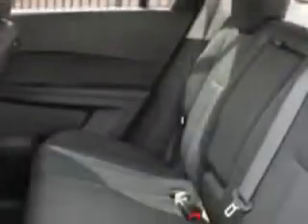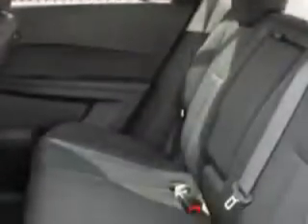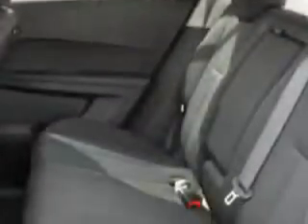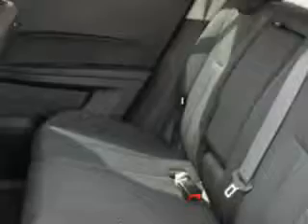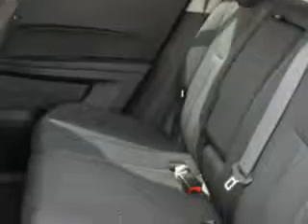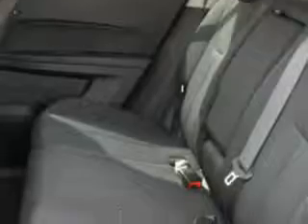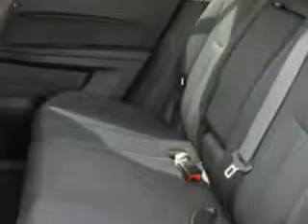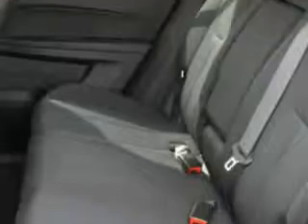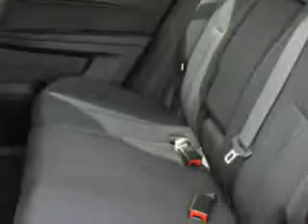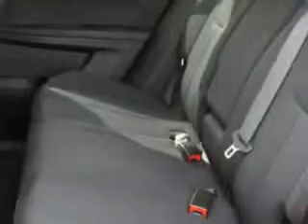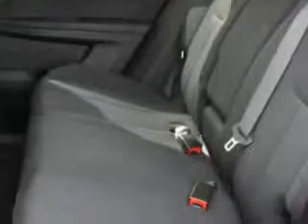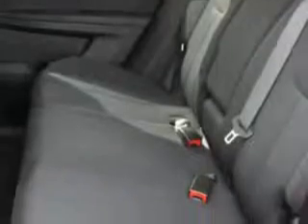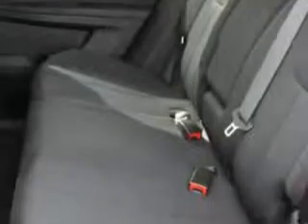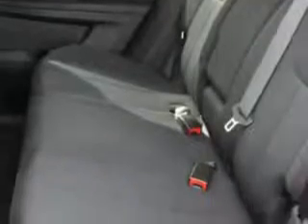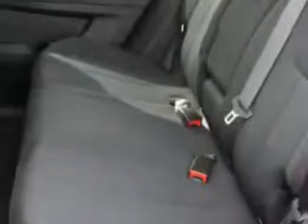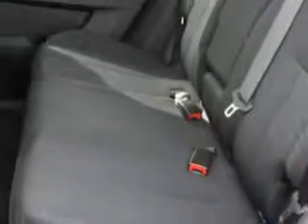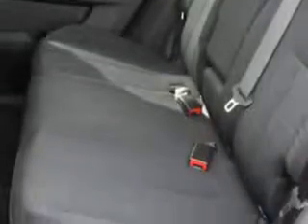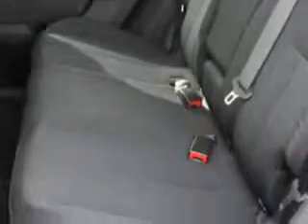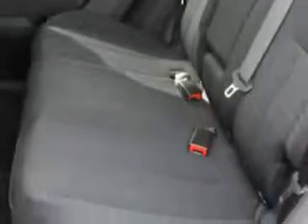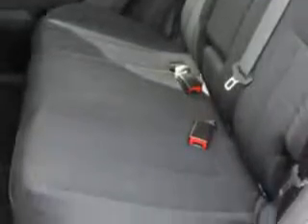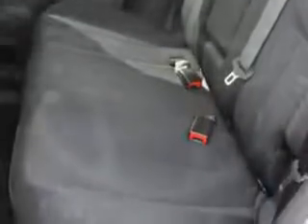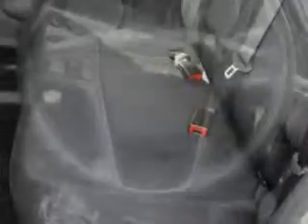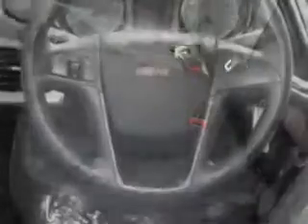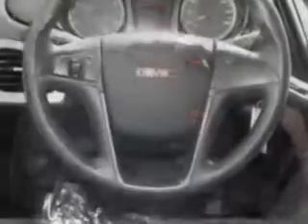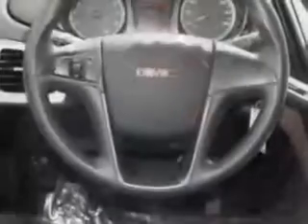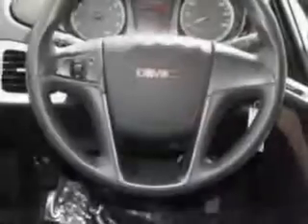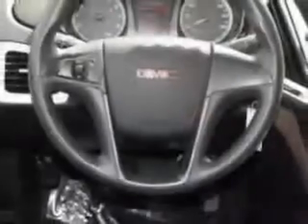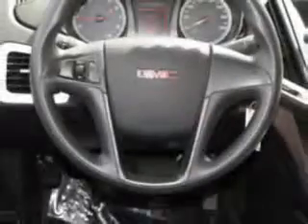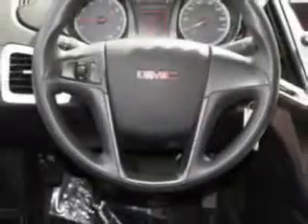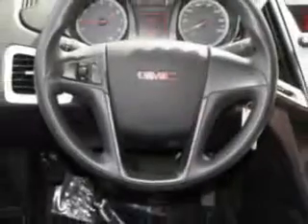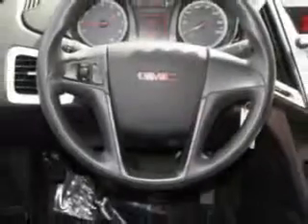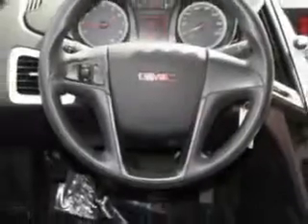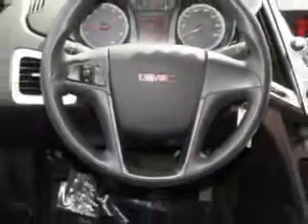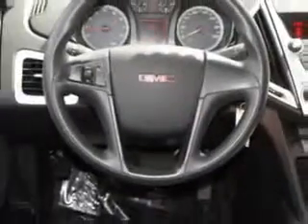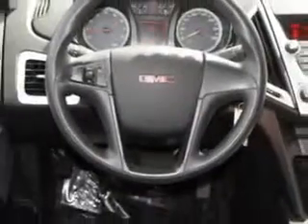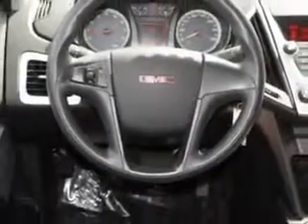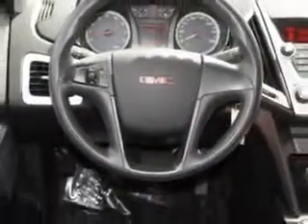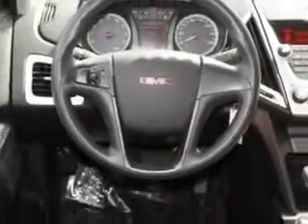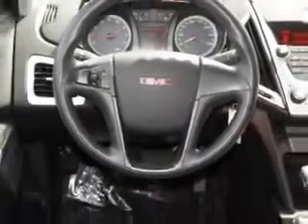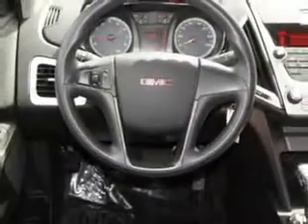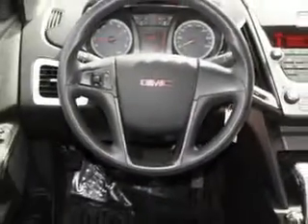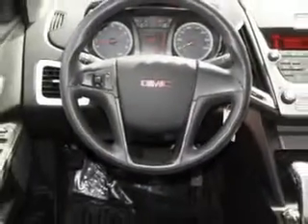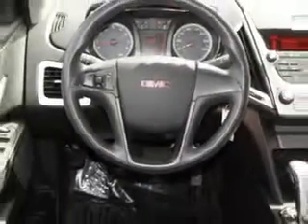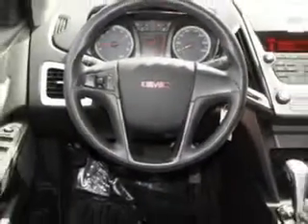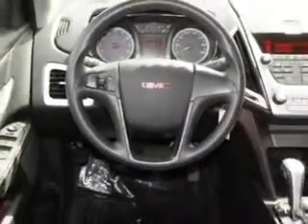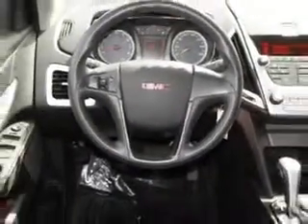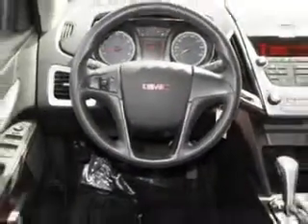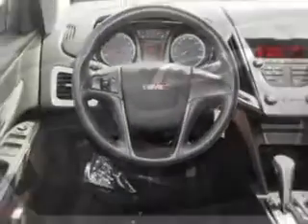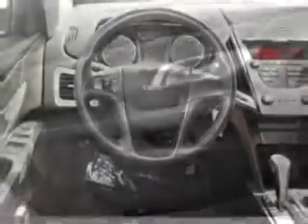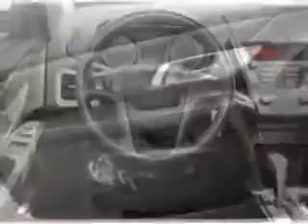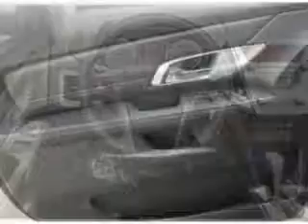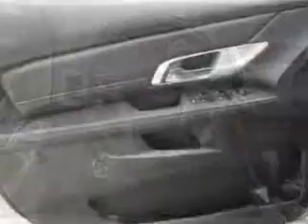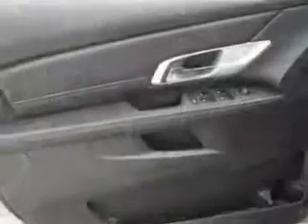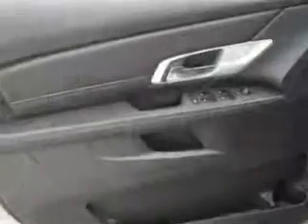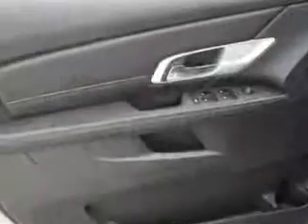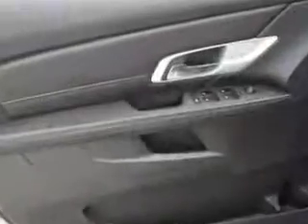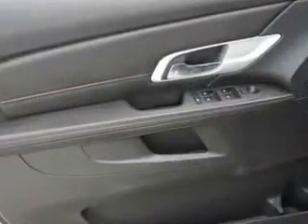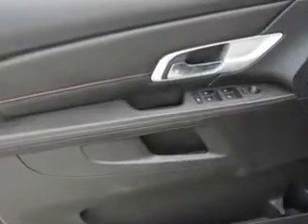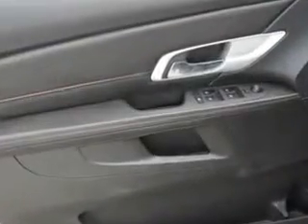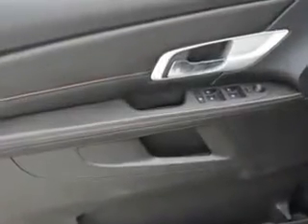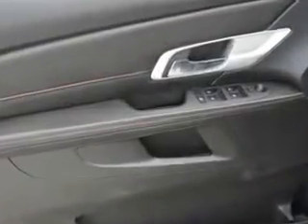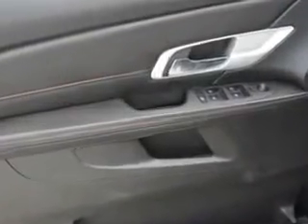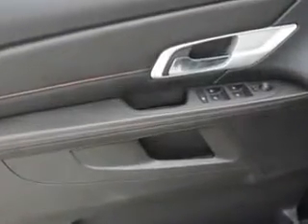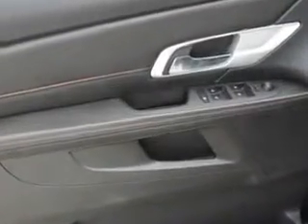Enjoy the drive and have peace of mind in this 2011 GMC Terrain. See us at Pasco Chevrolet Buick GMC today.